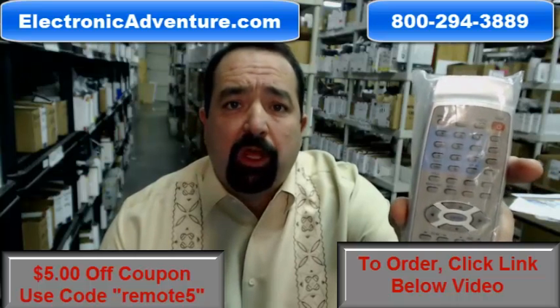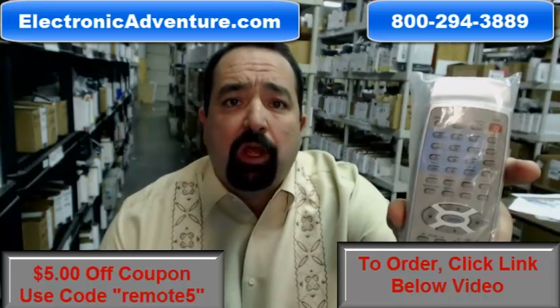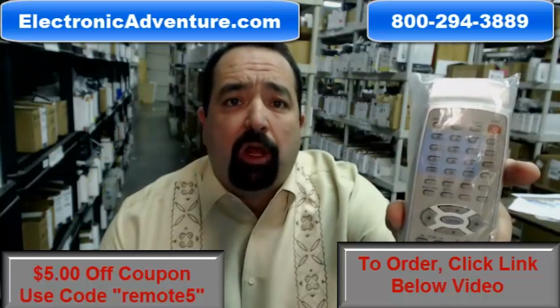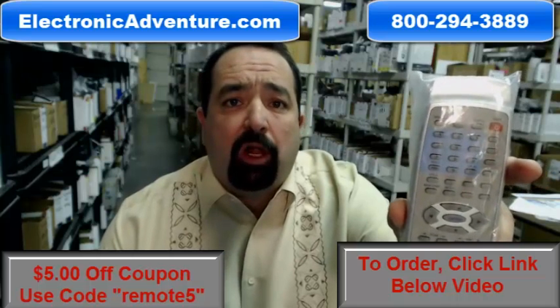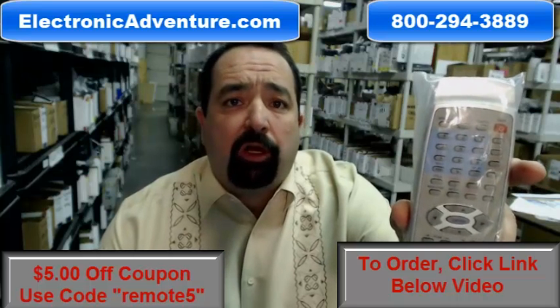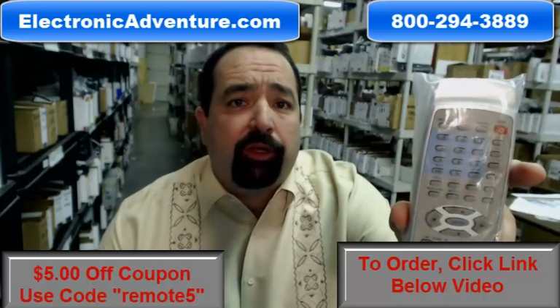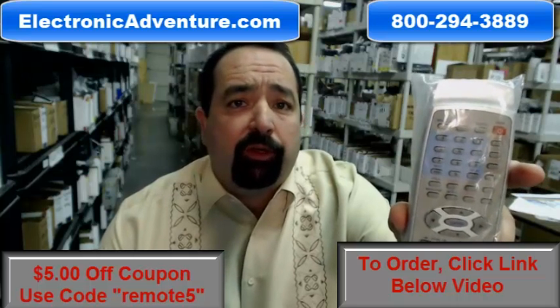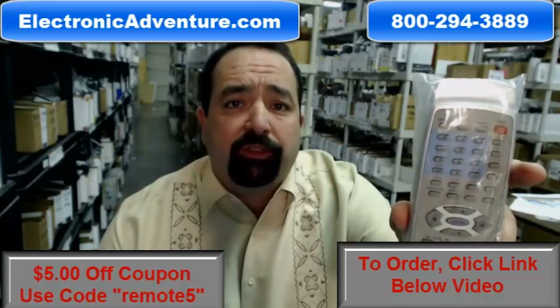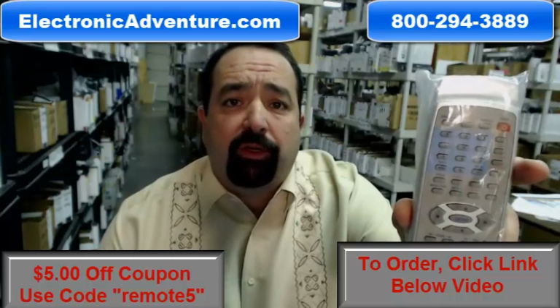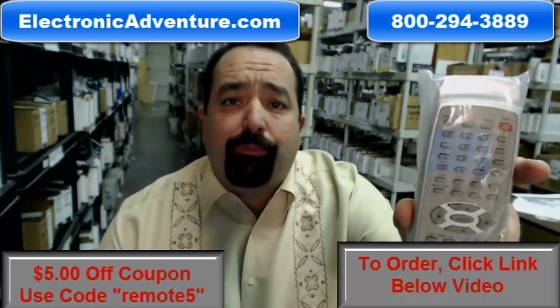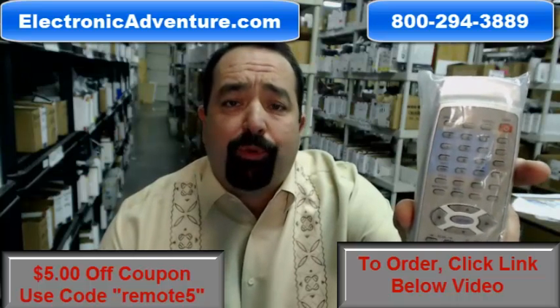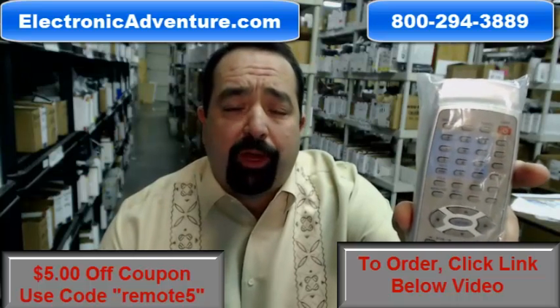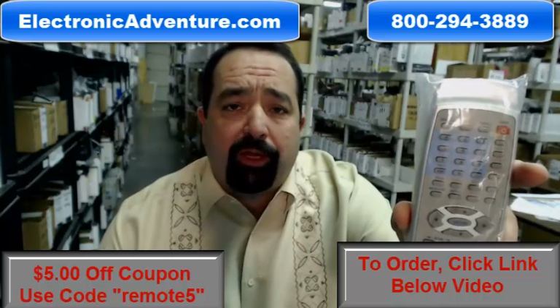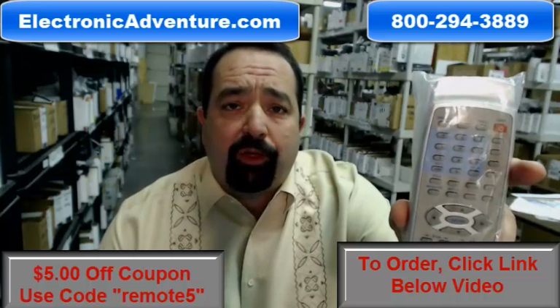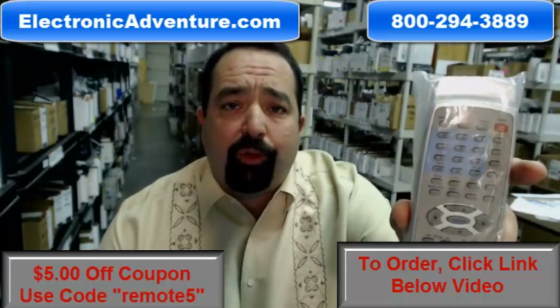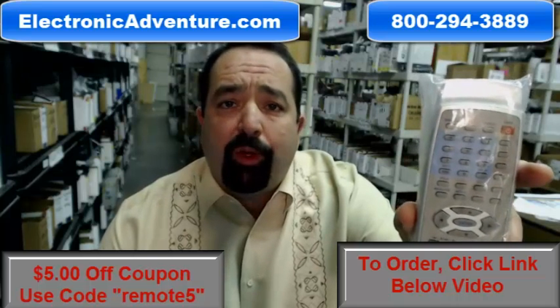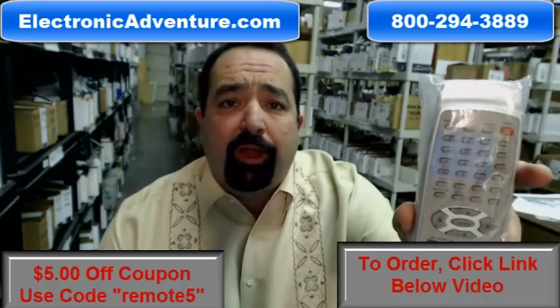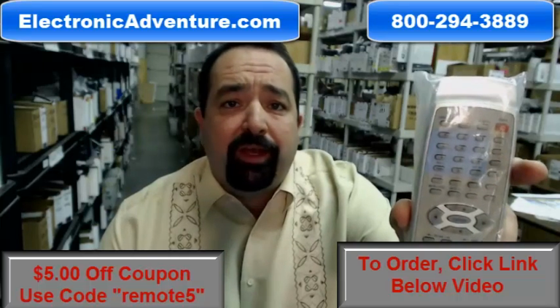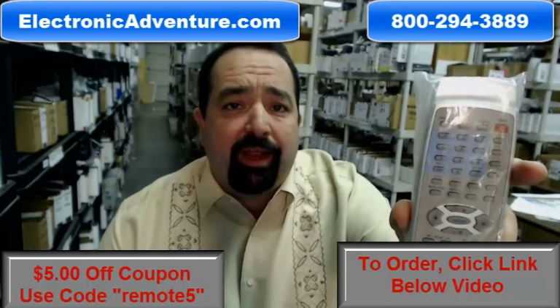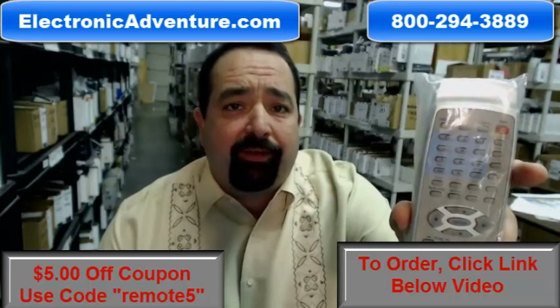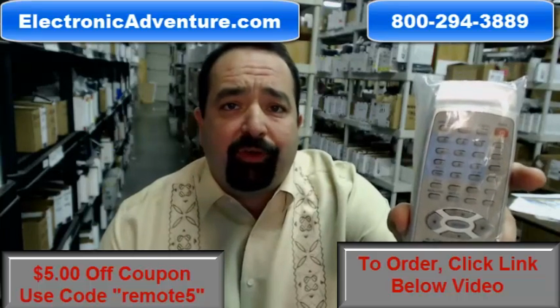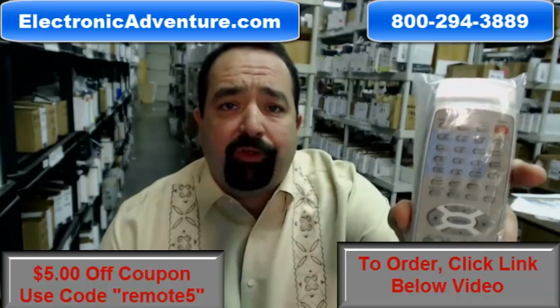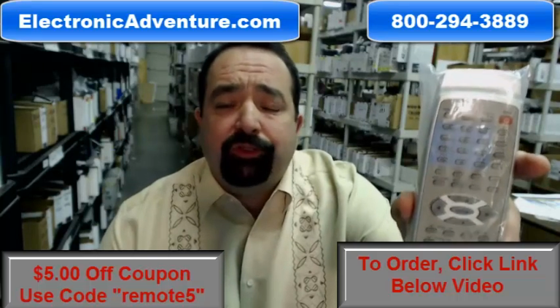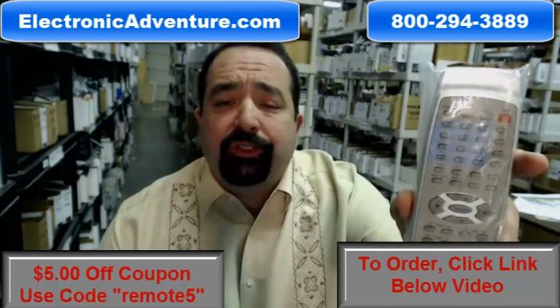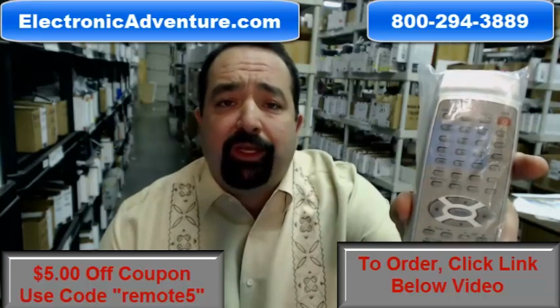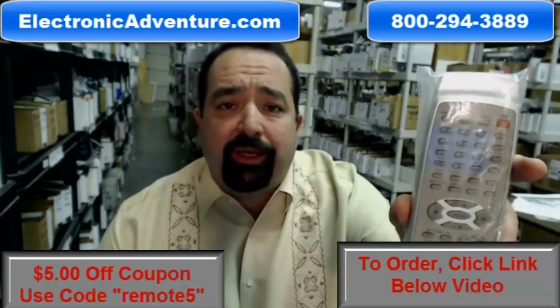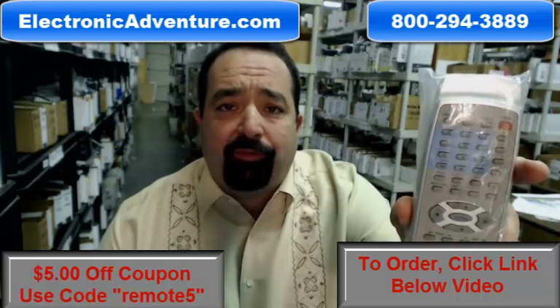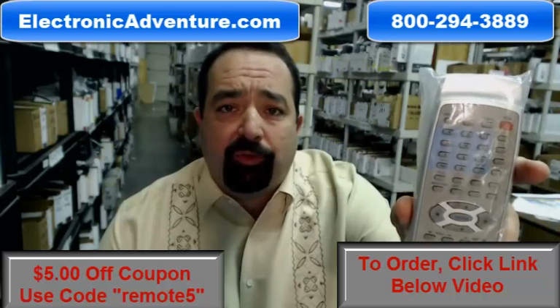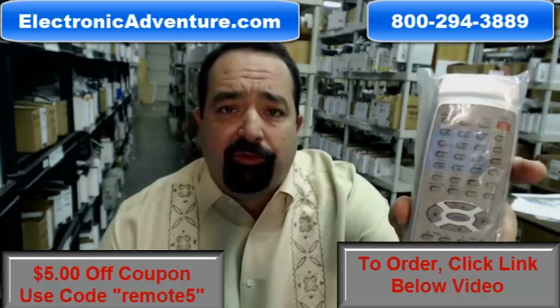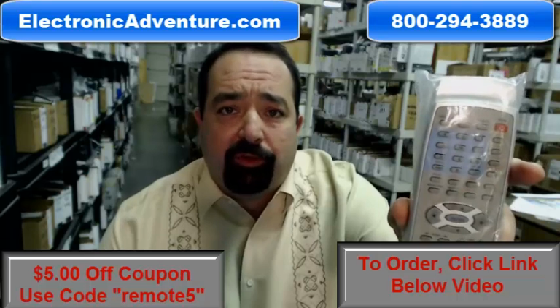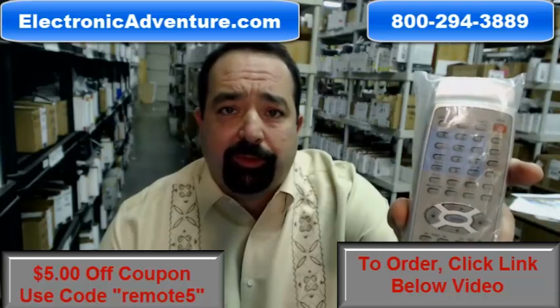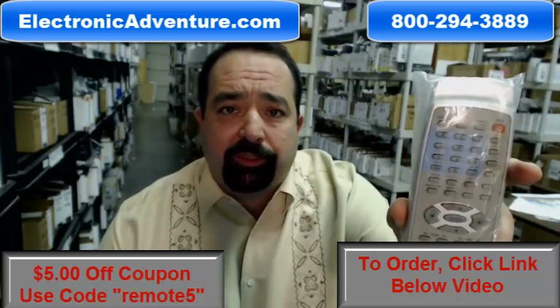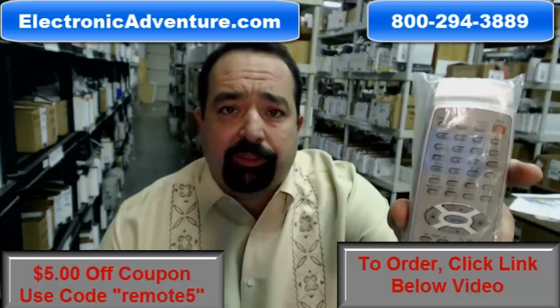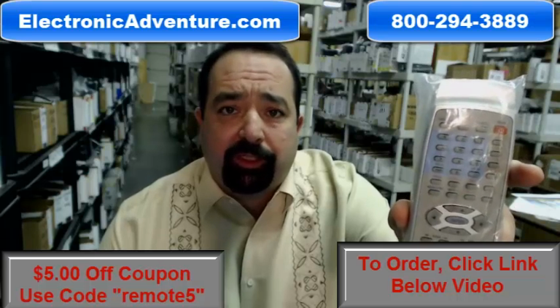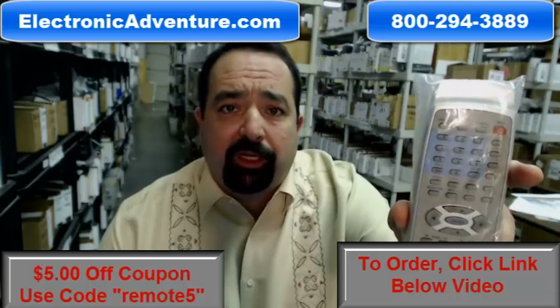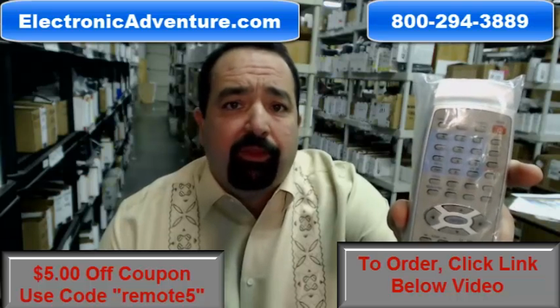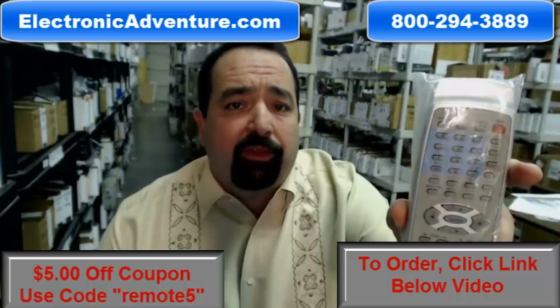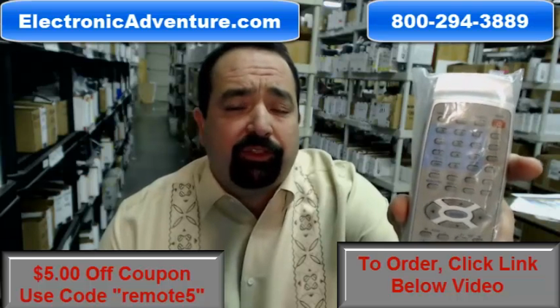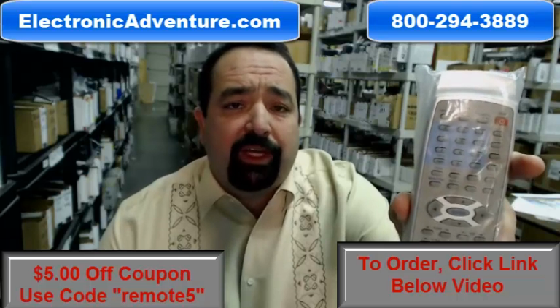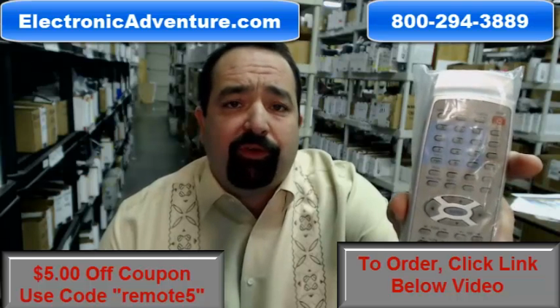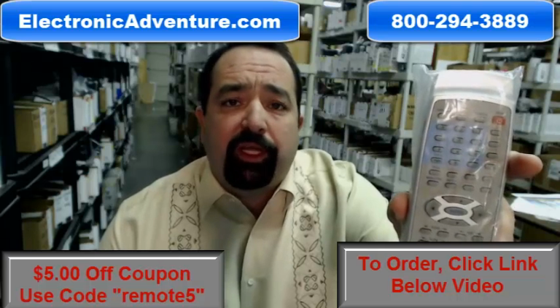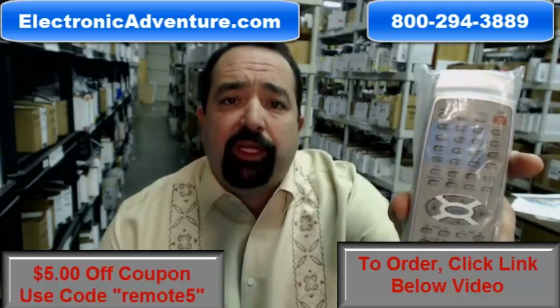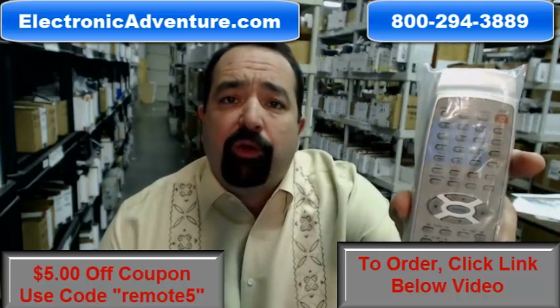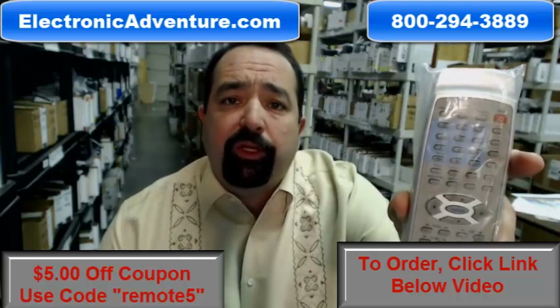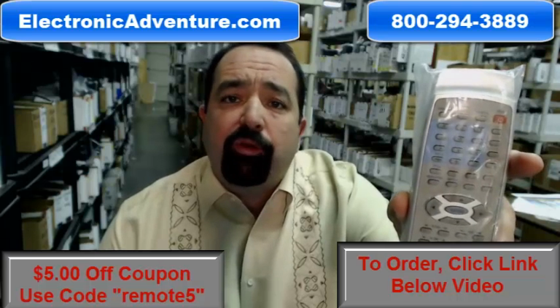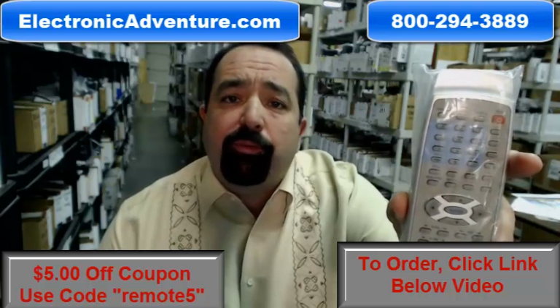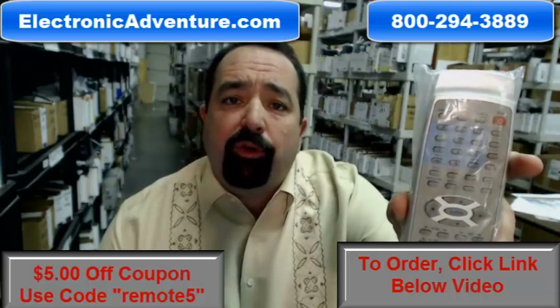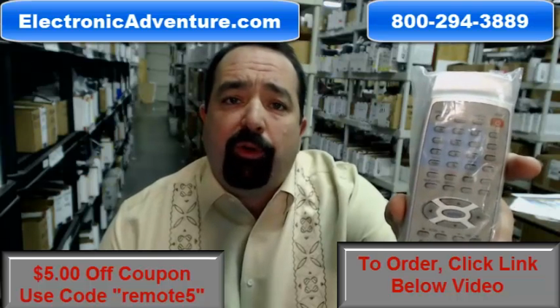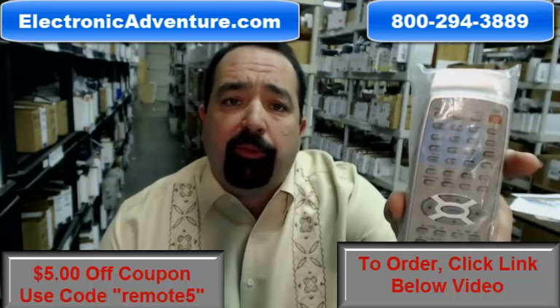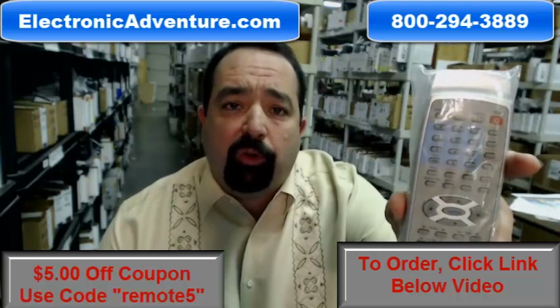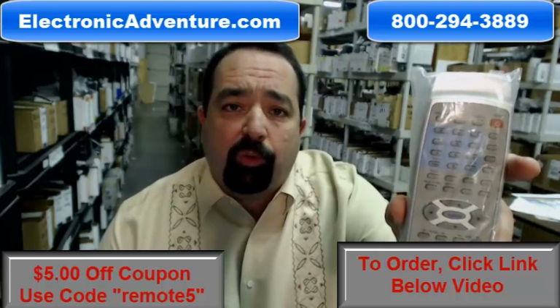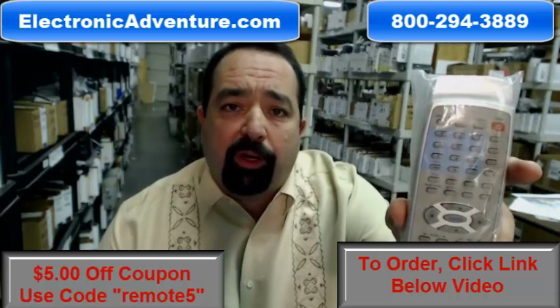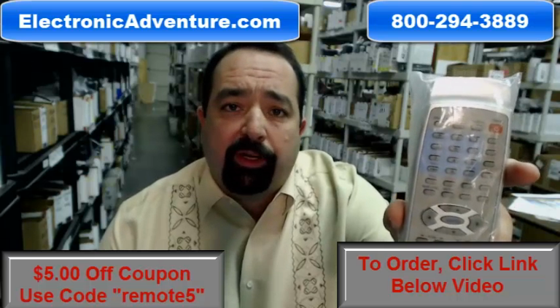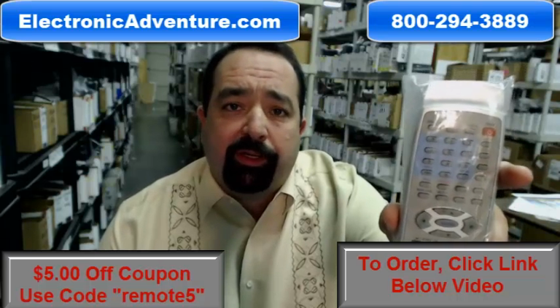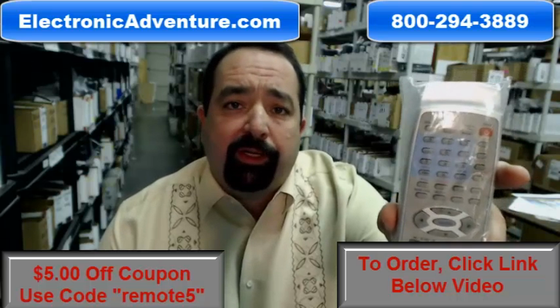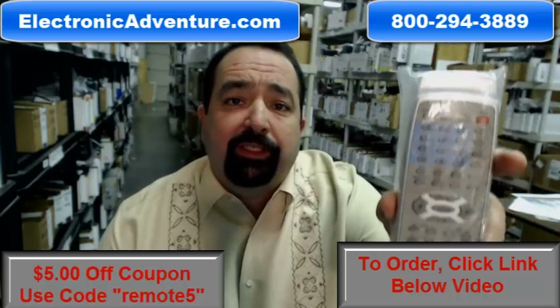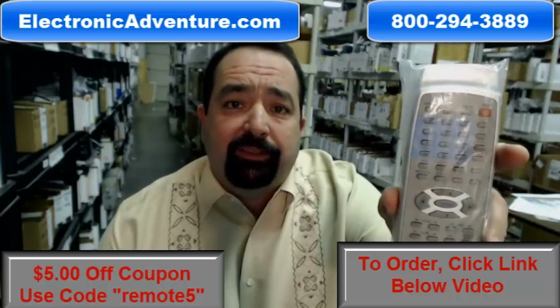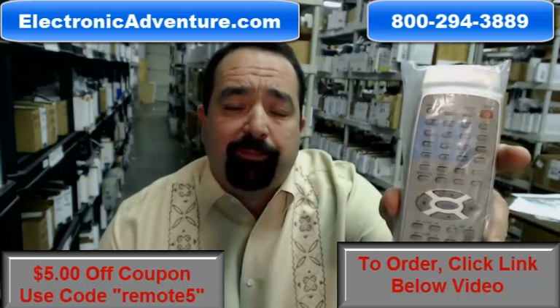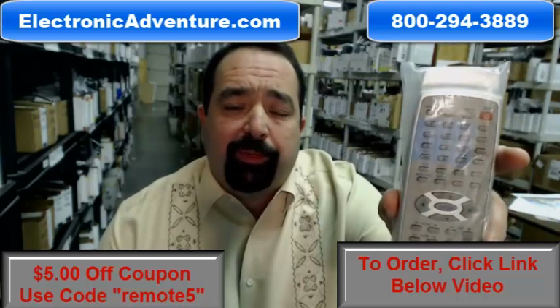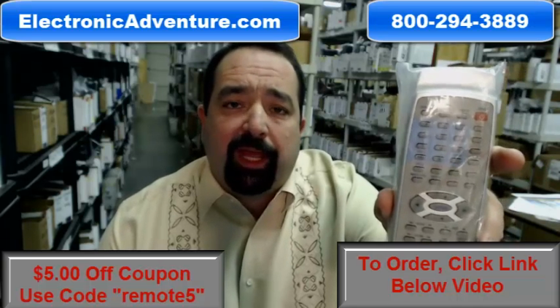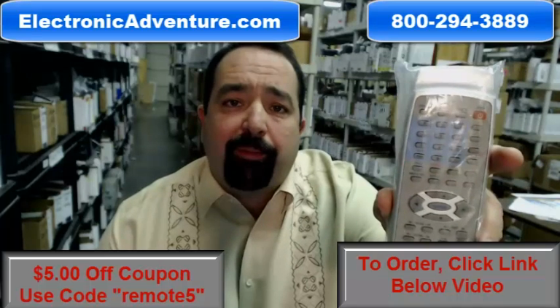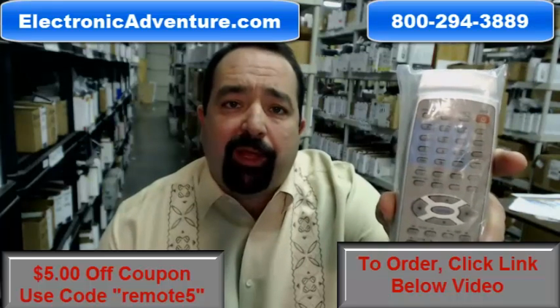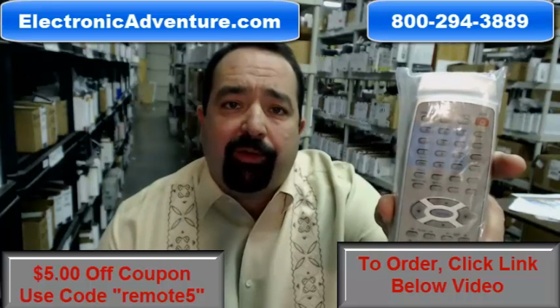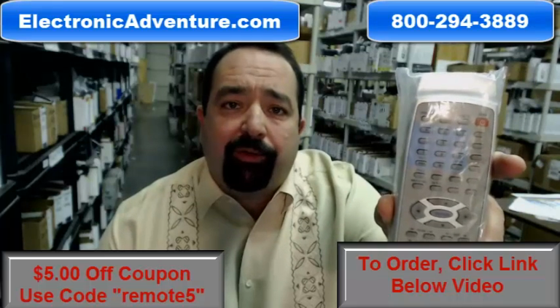All our units are brand new, never used, never refurbished. There's never any coding or programming required. Simply add batteries.